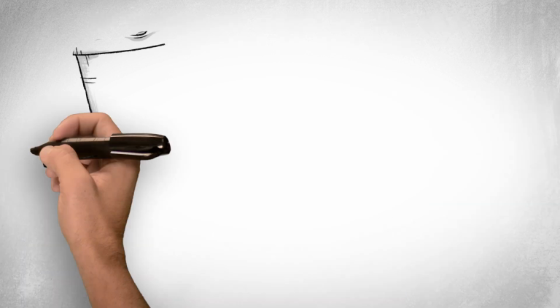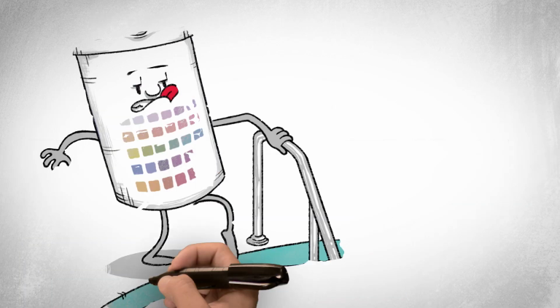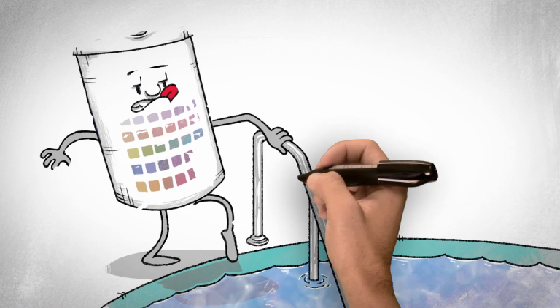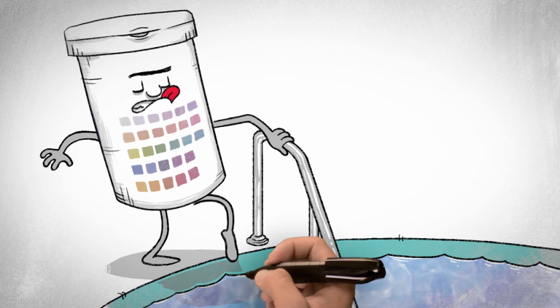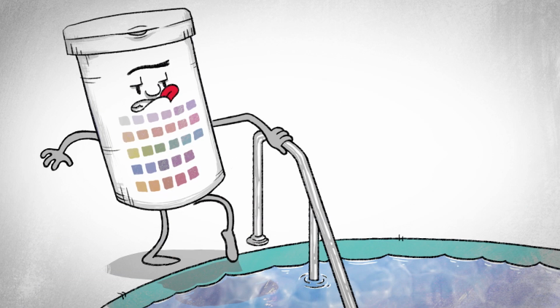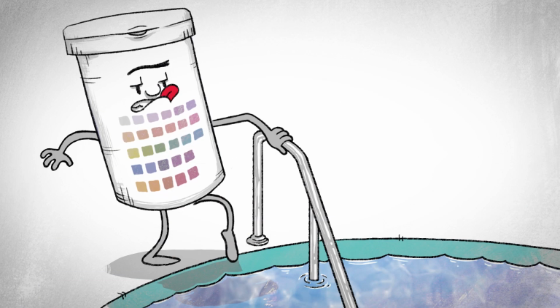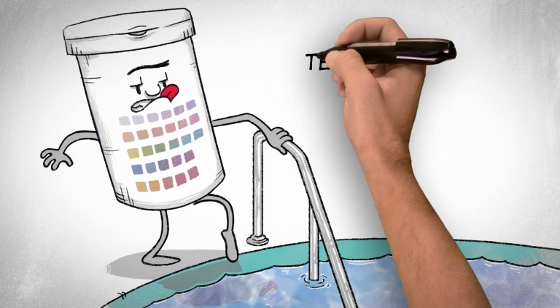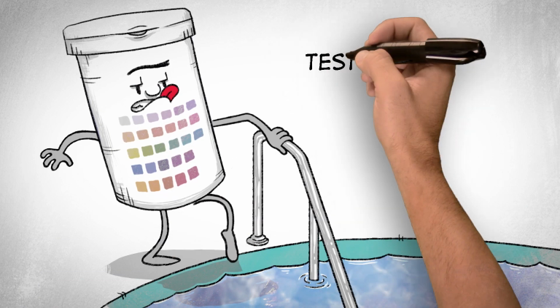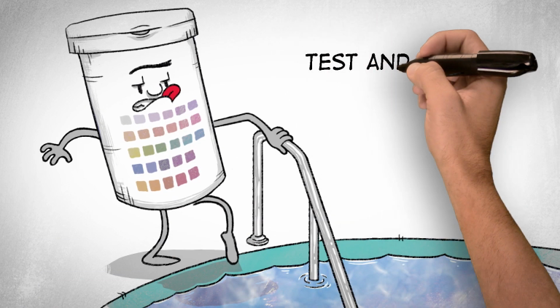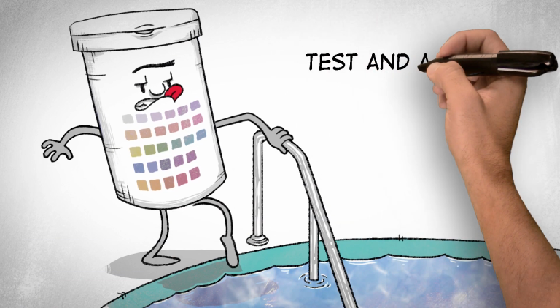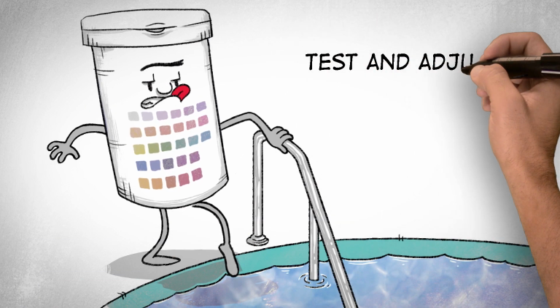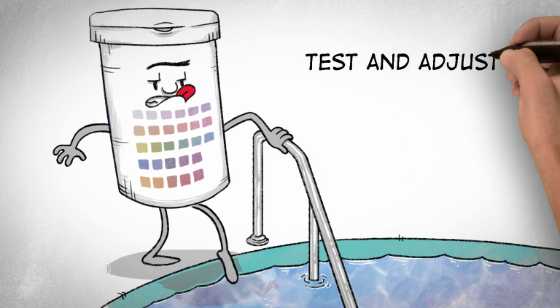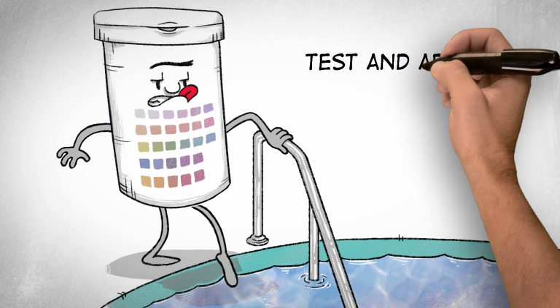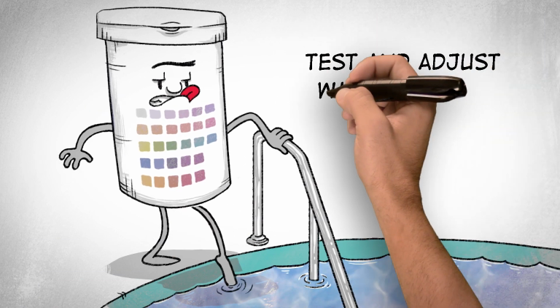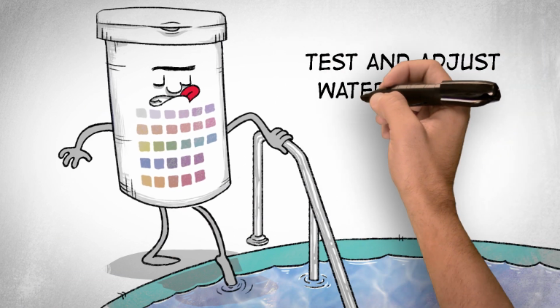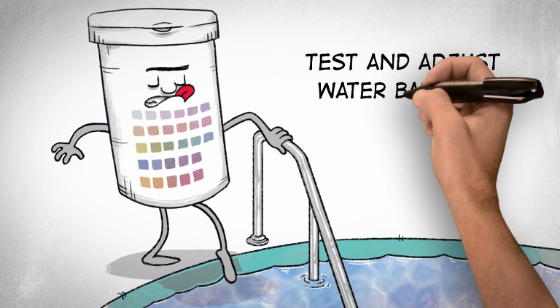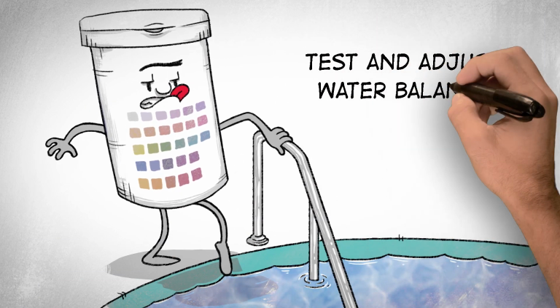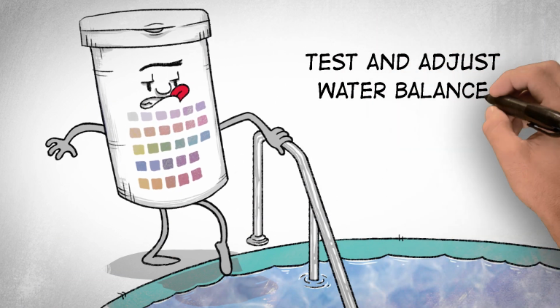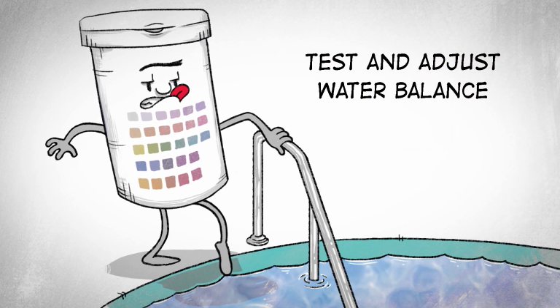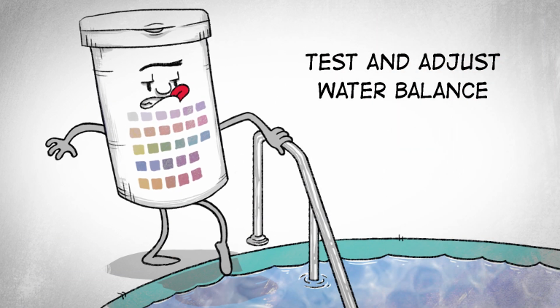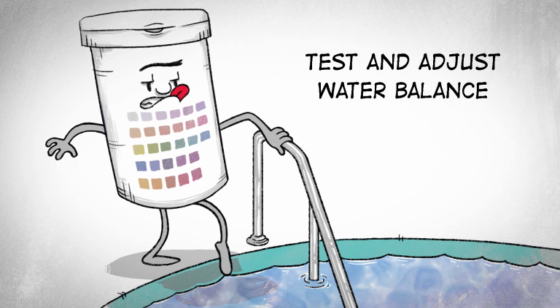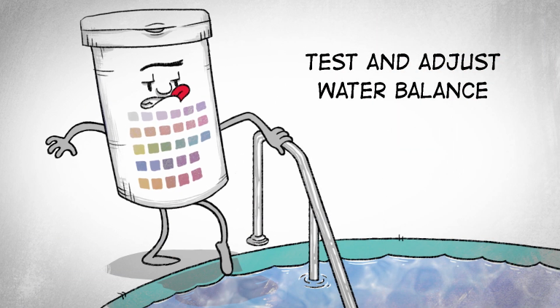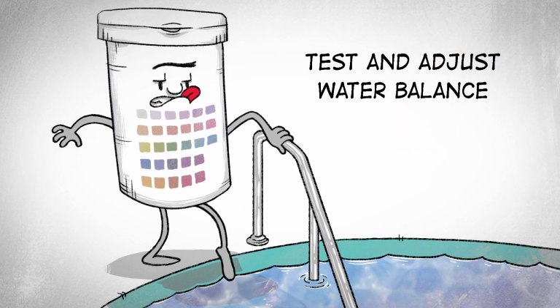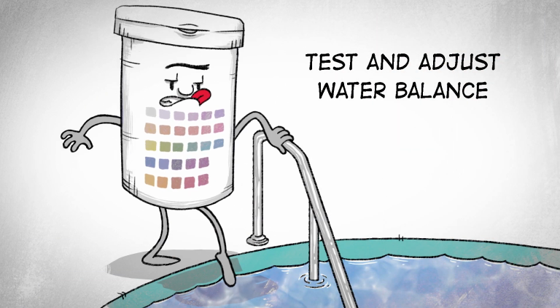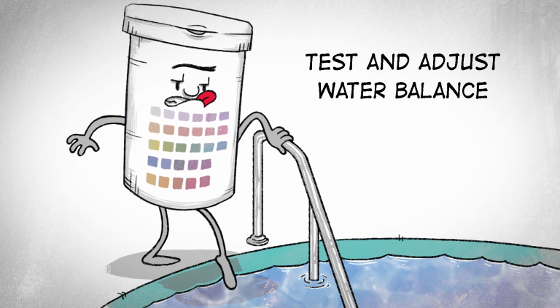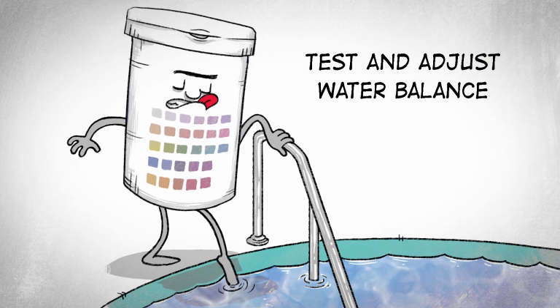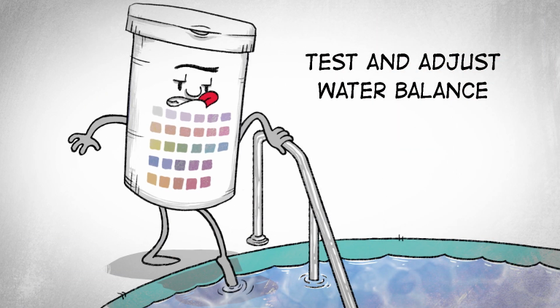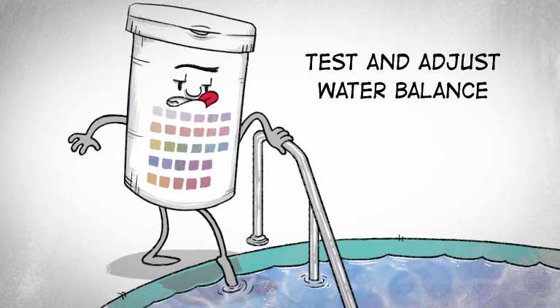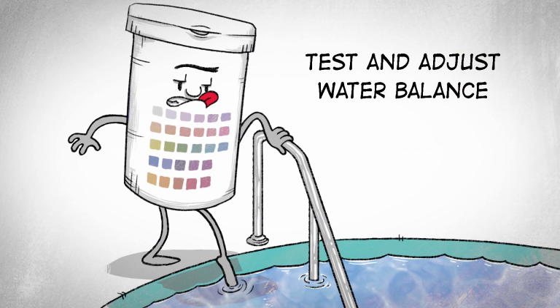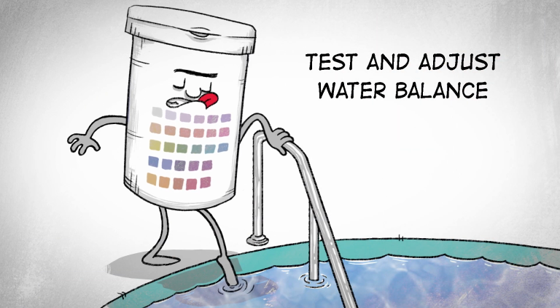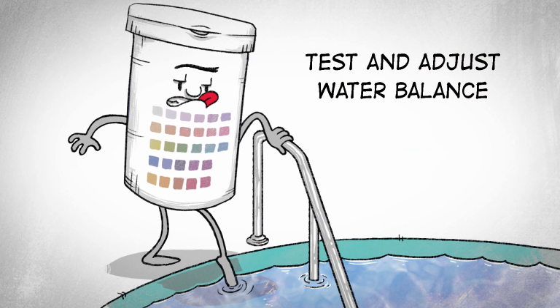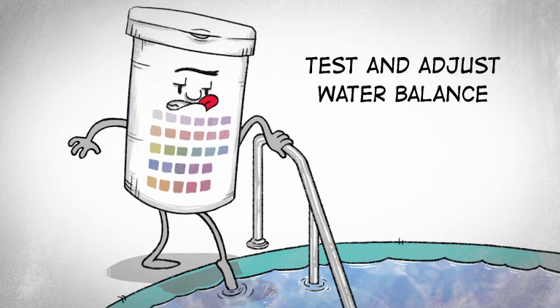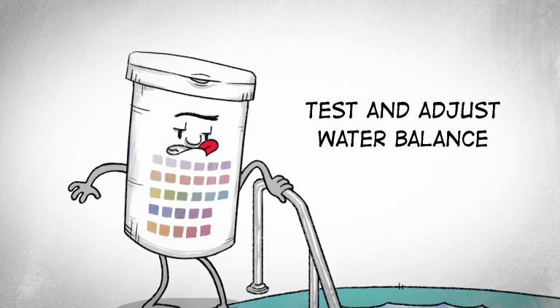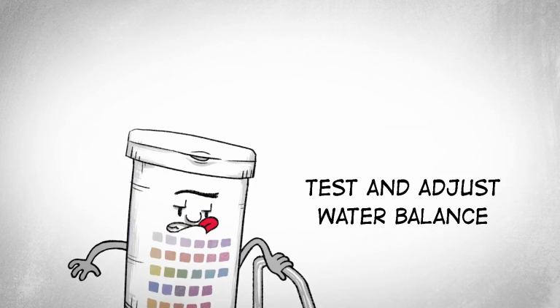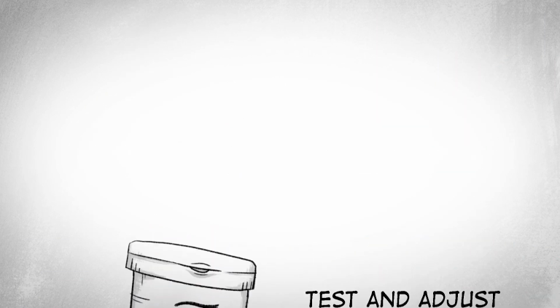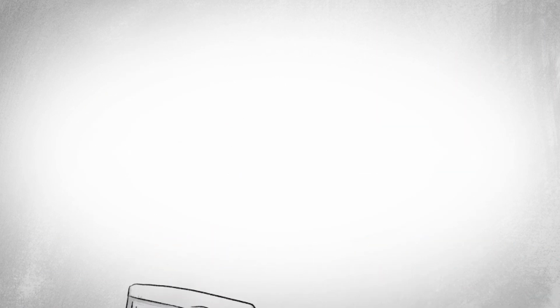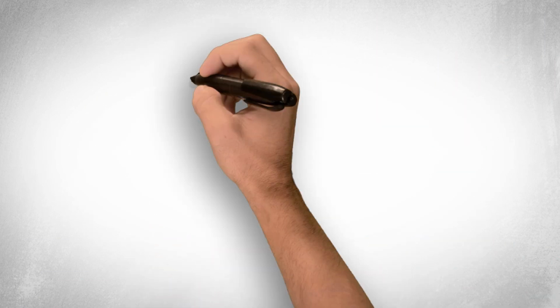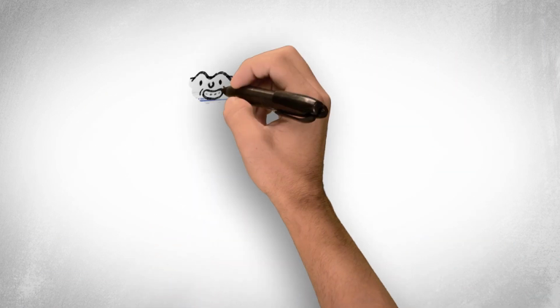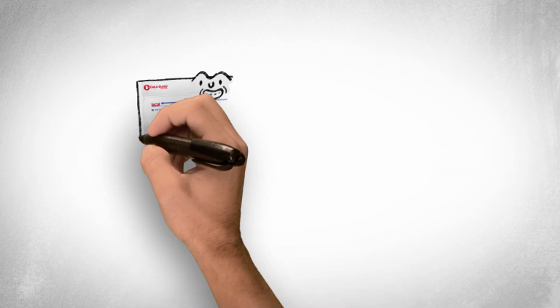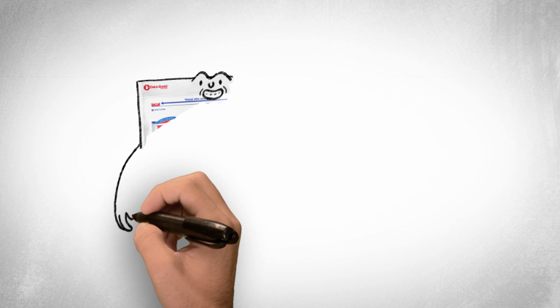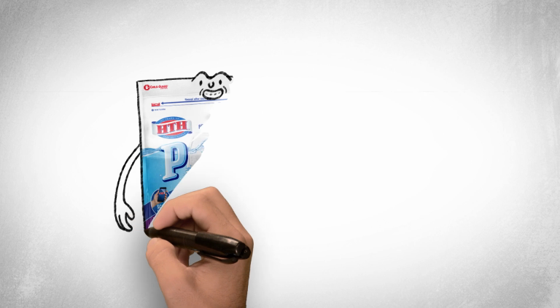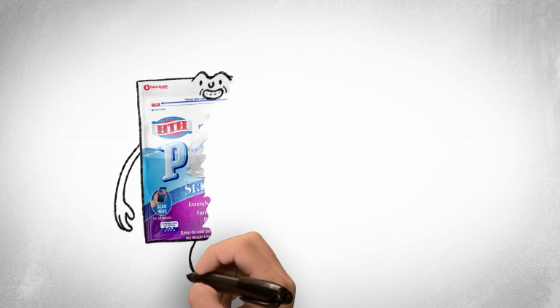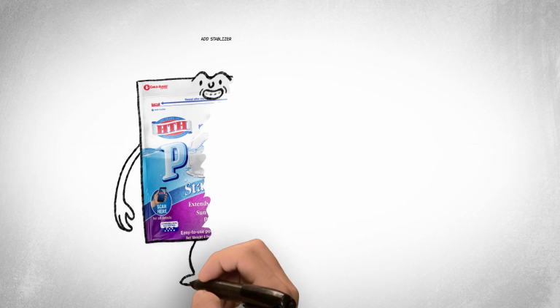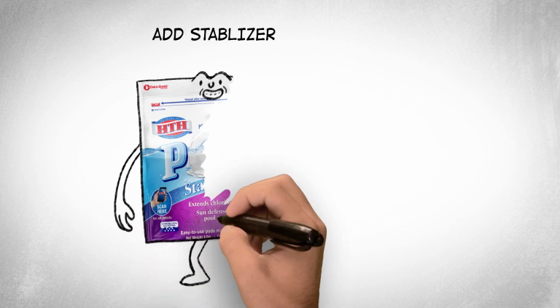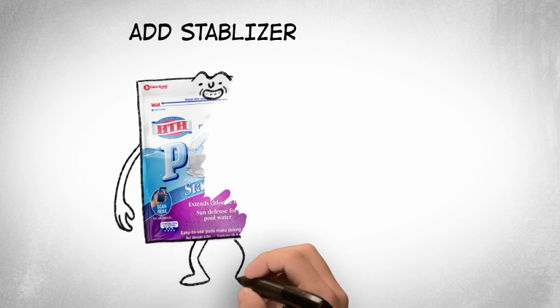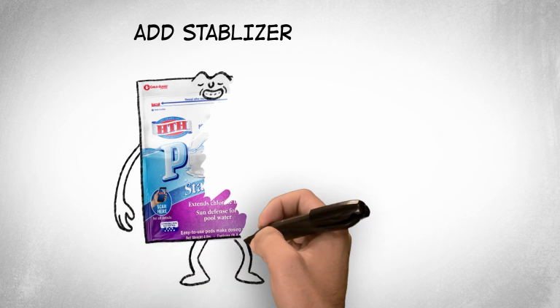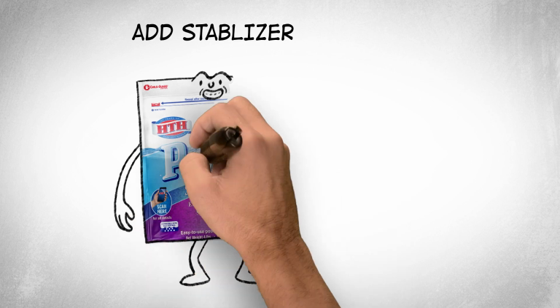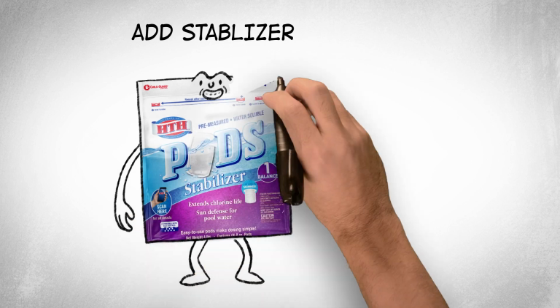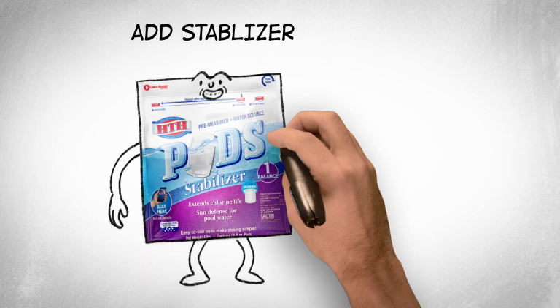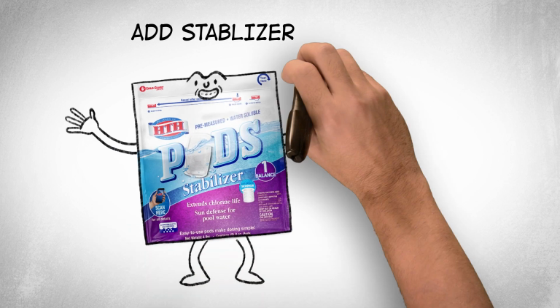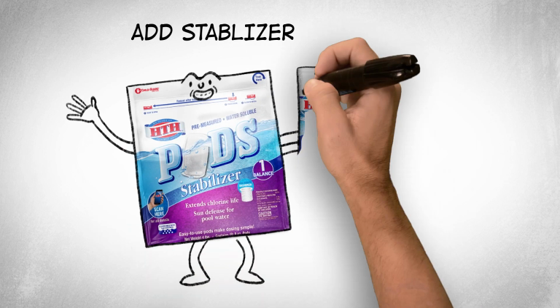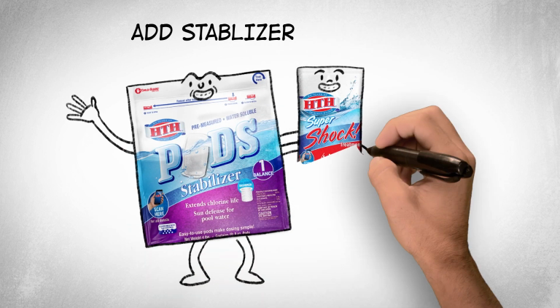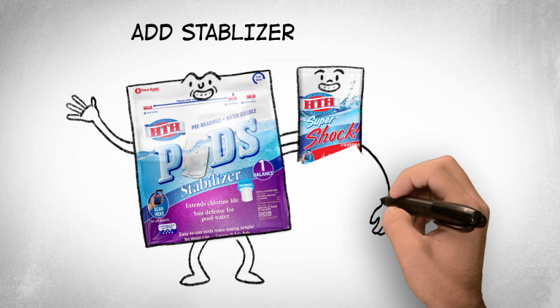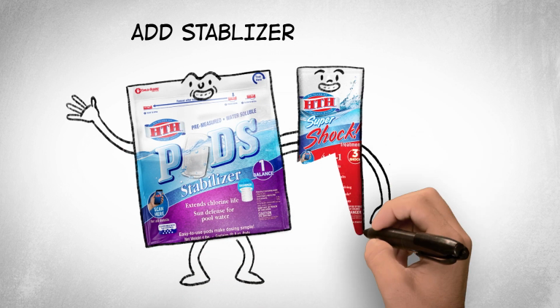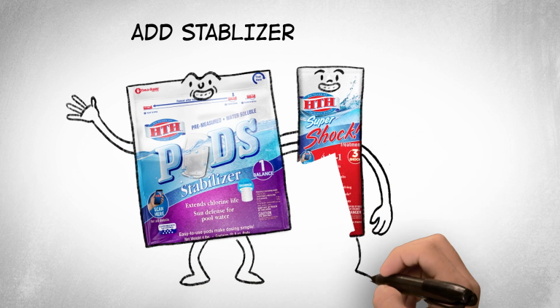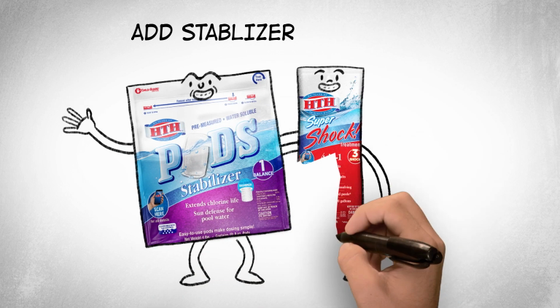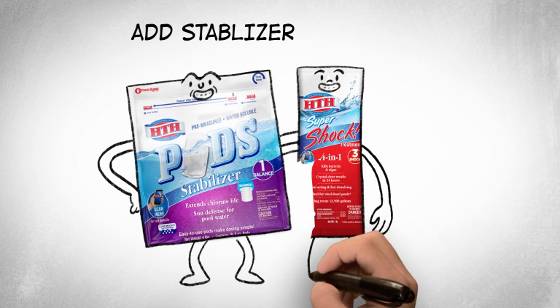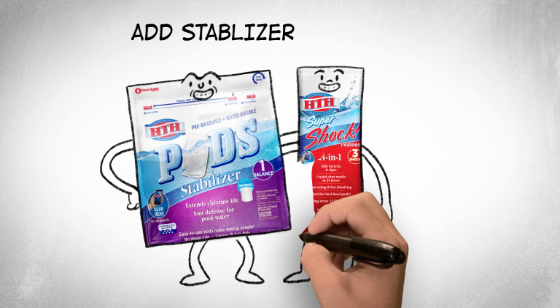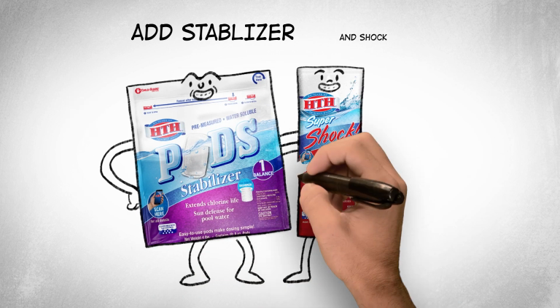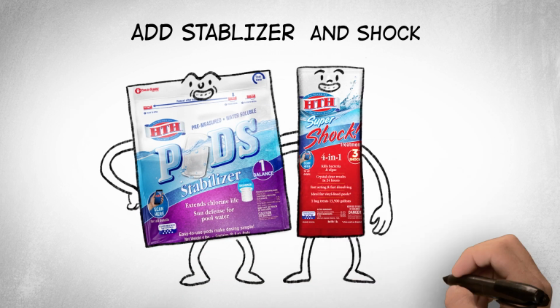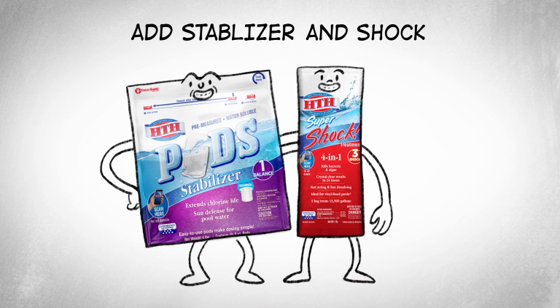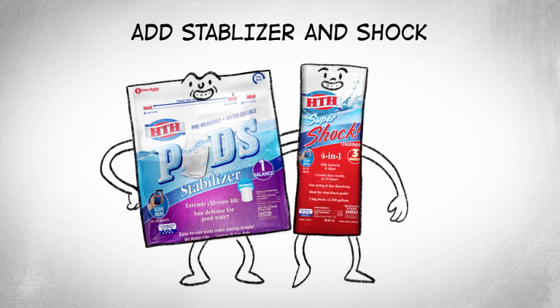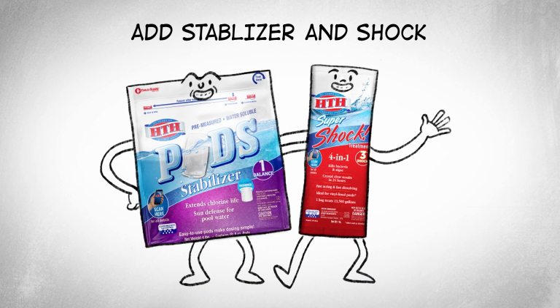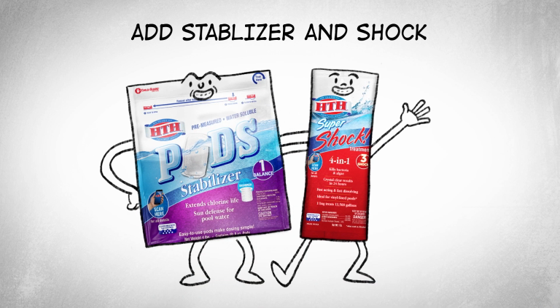Then test and balance and adjust the pH, chlorine, or other levels. Add HTH Stabilizer if needed, then add shock.